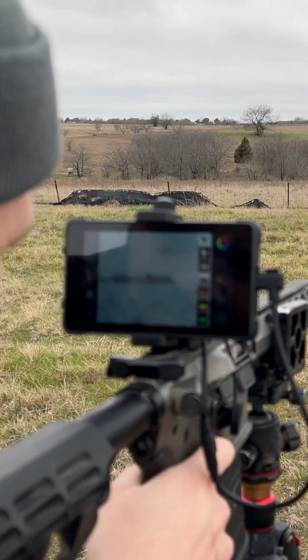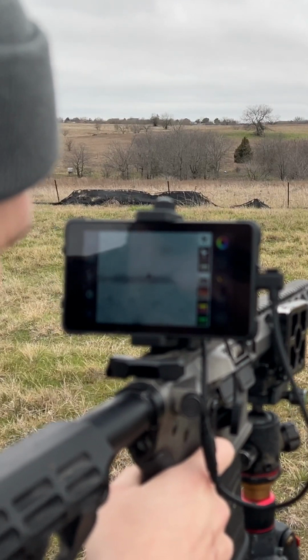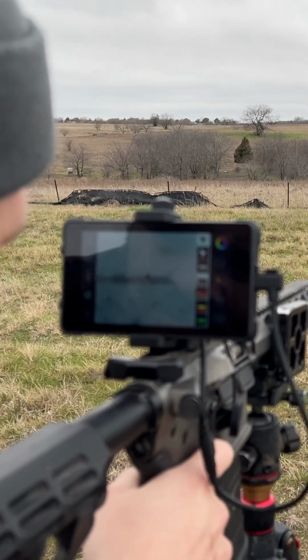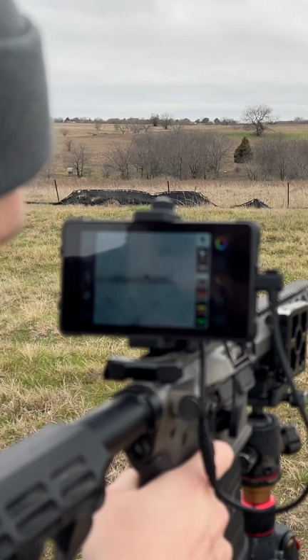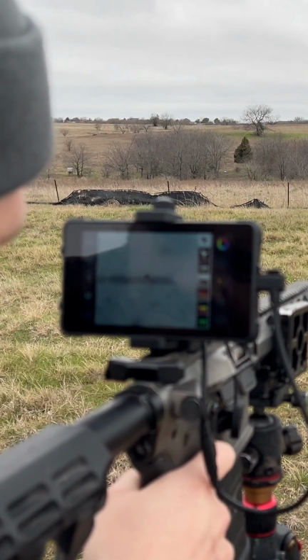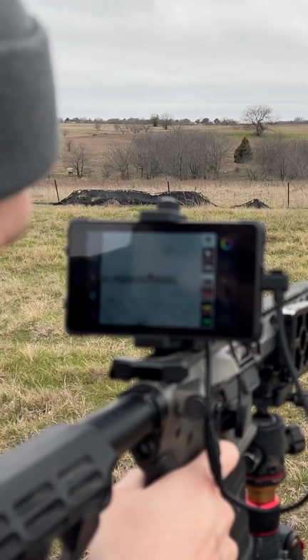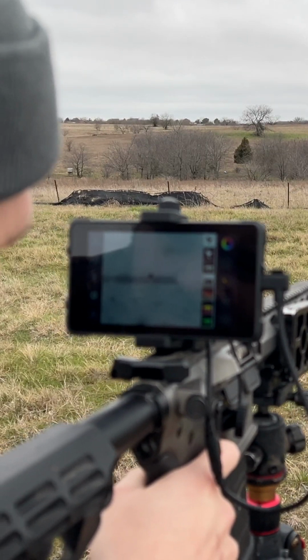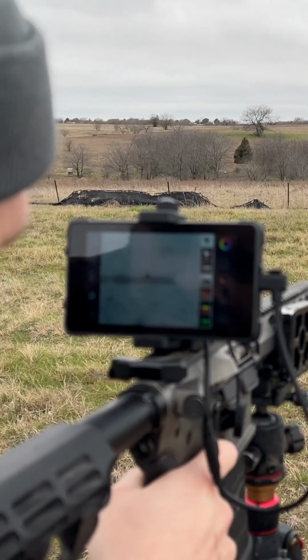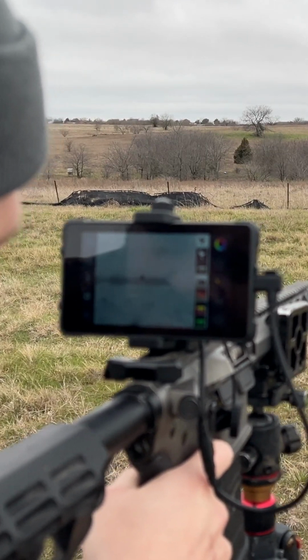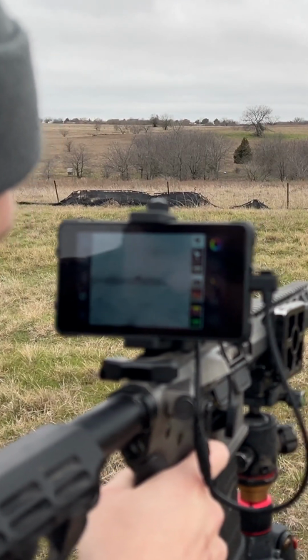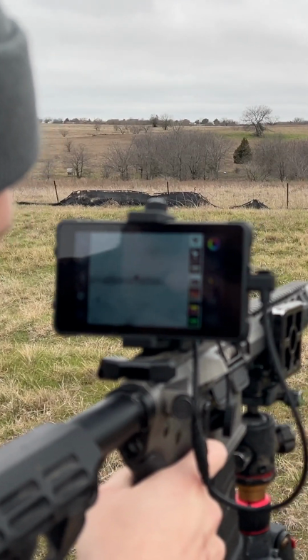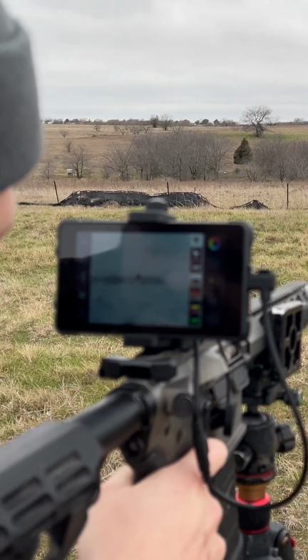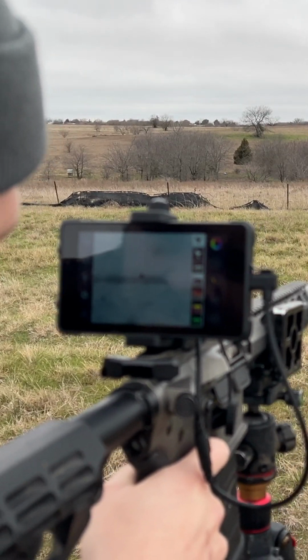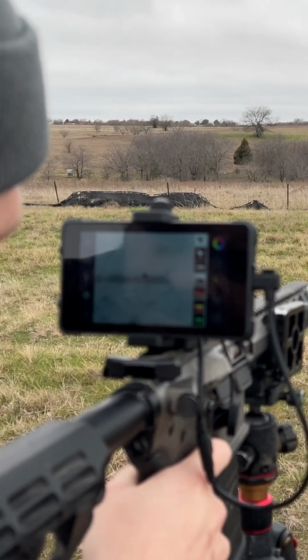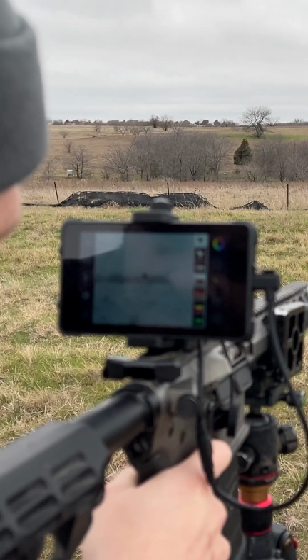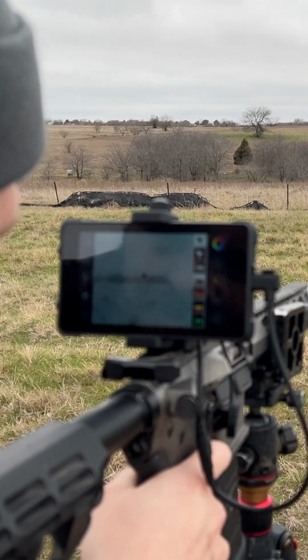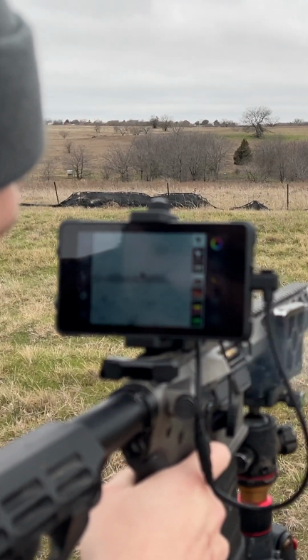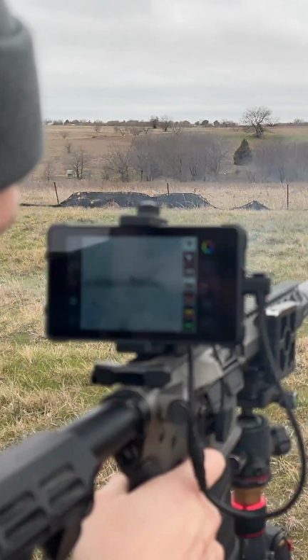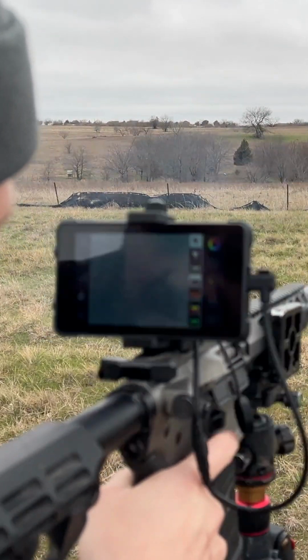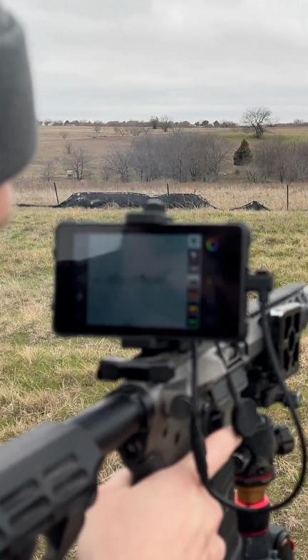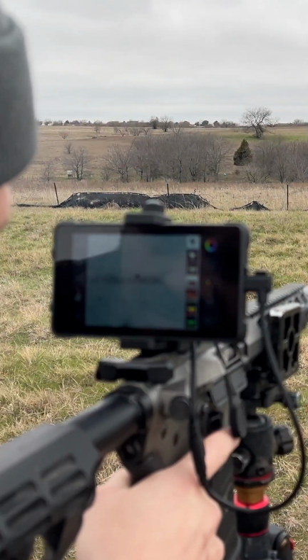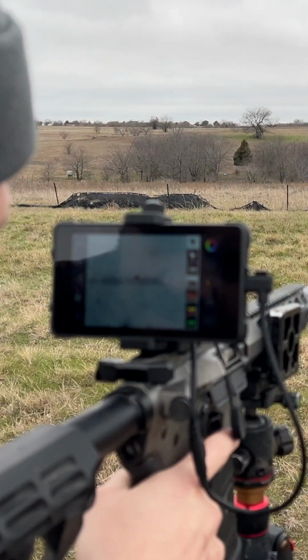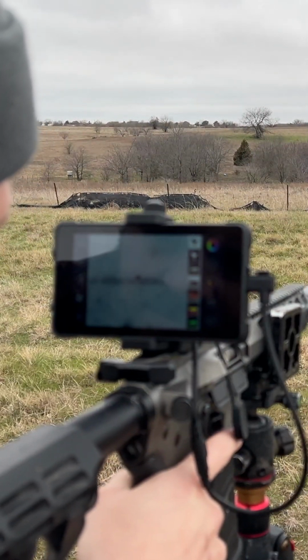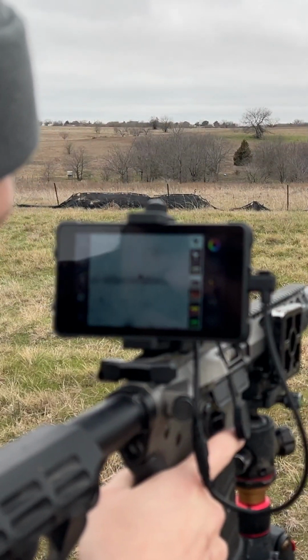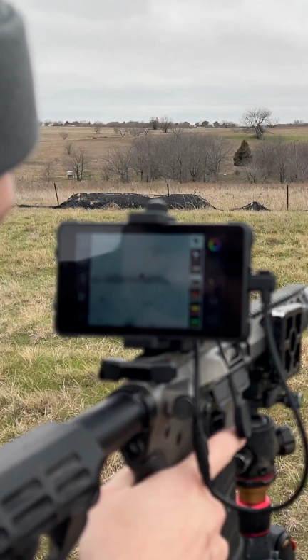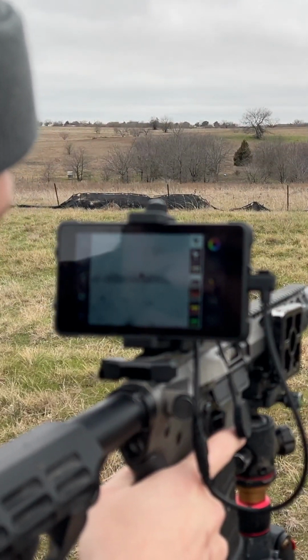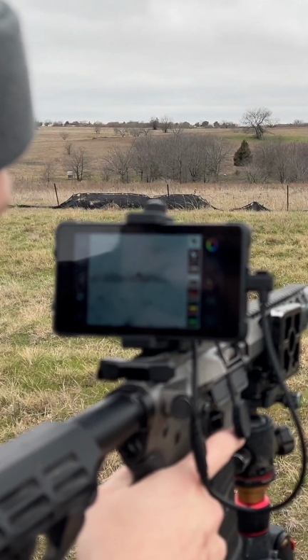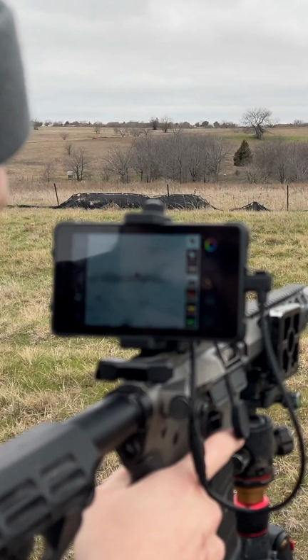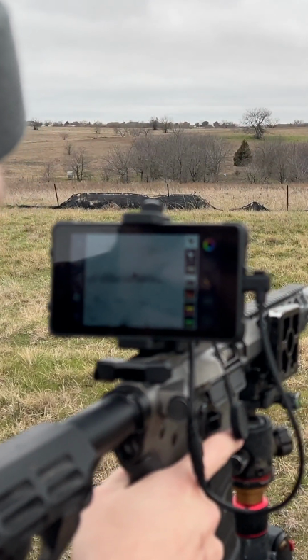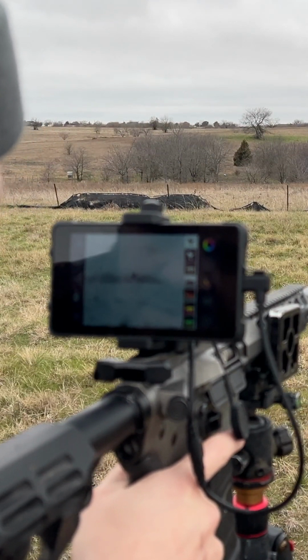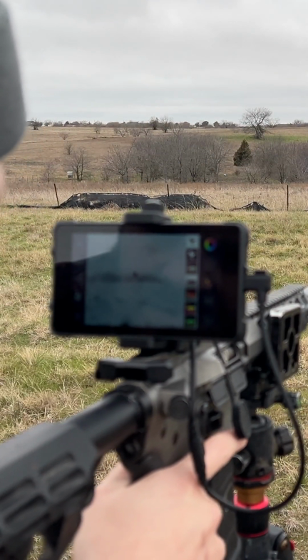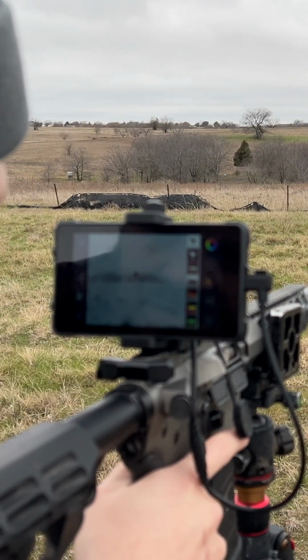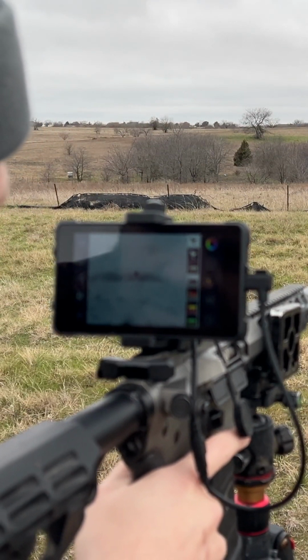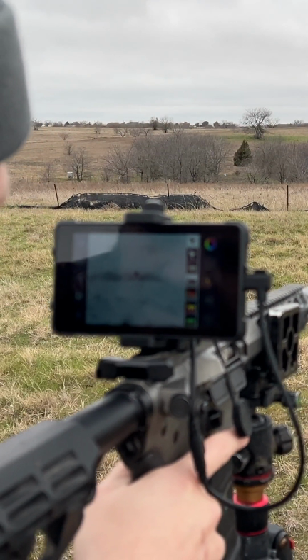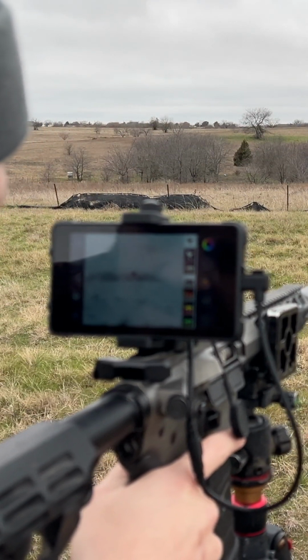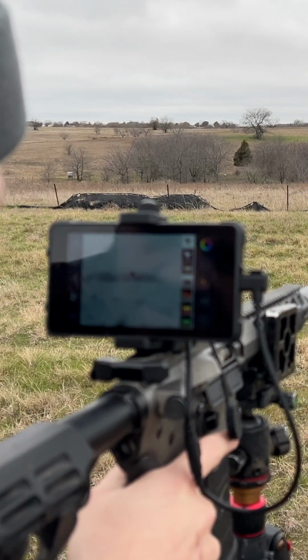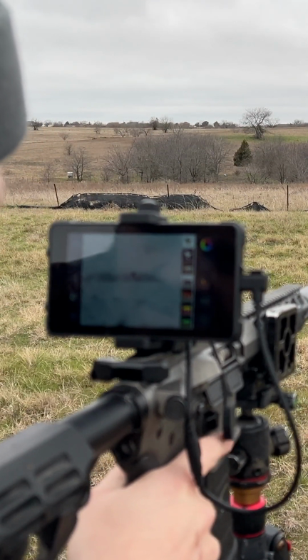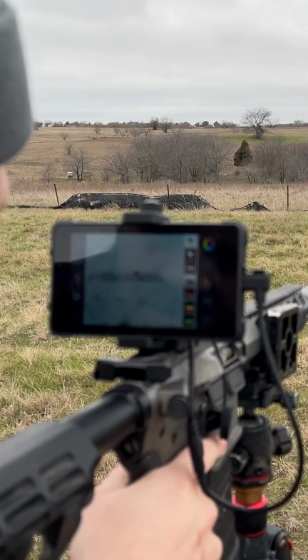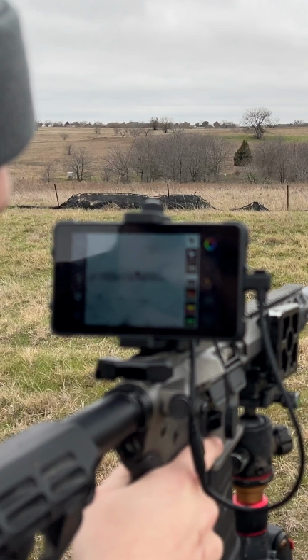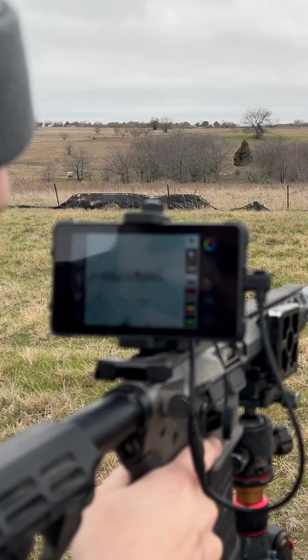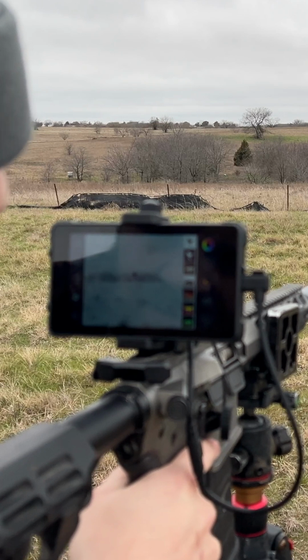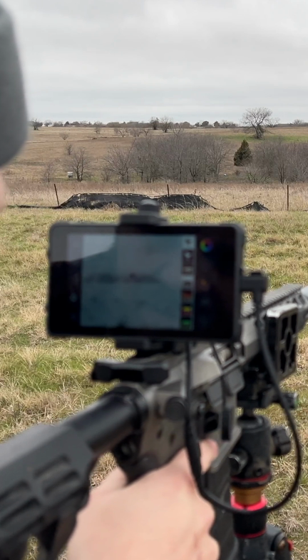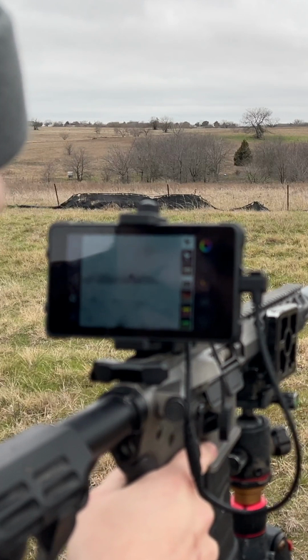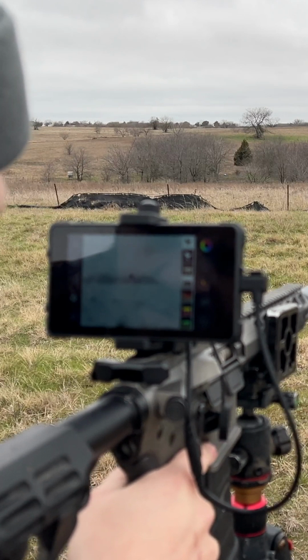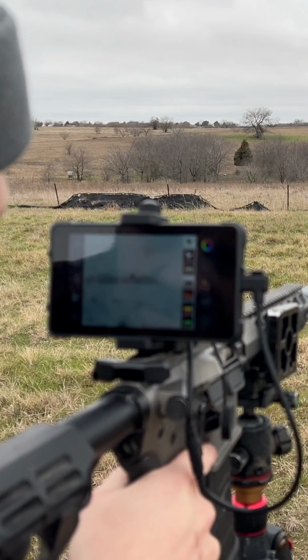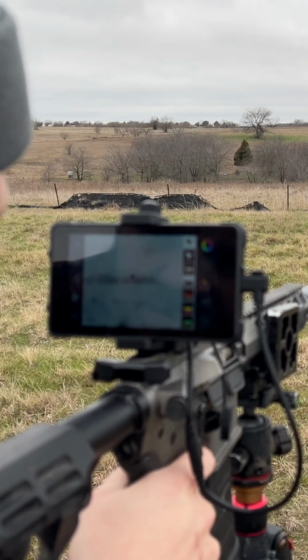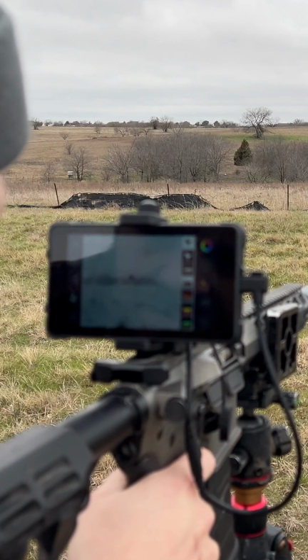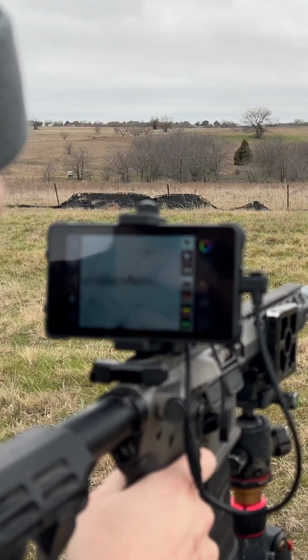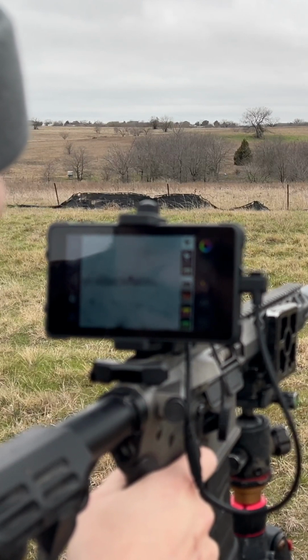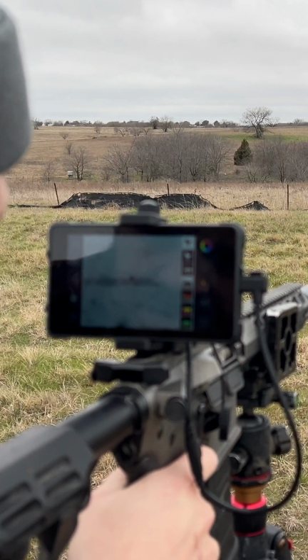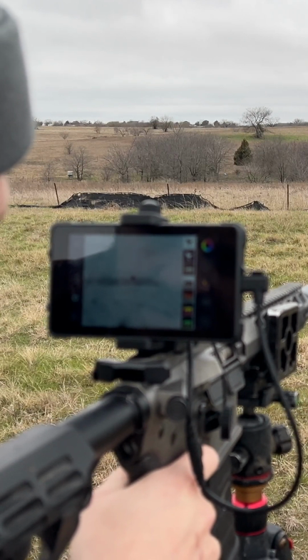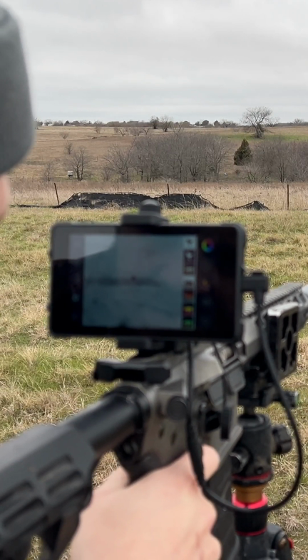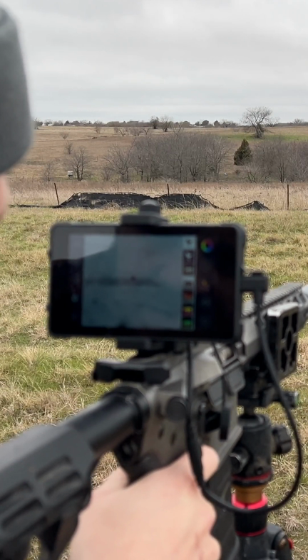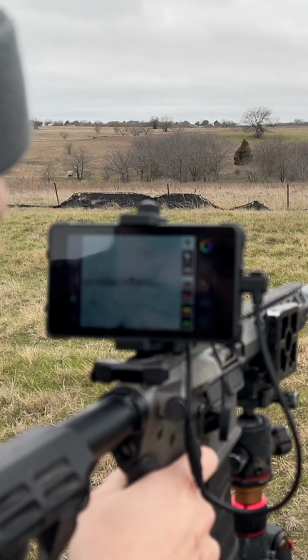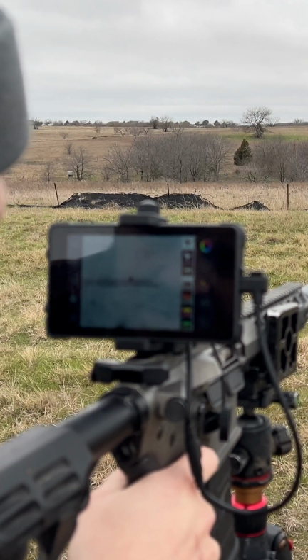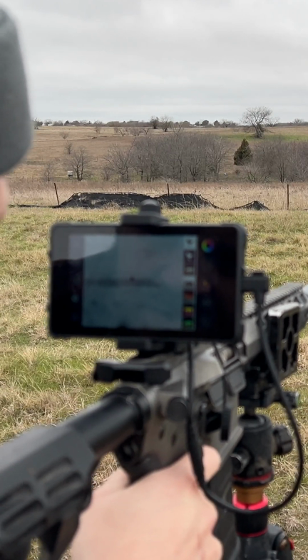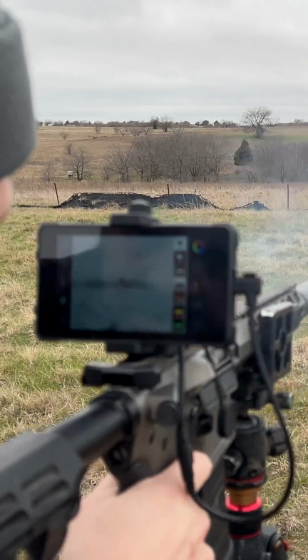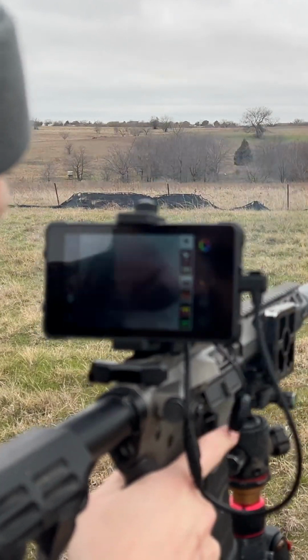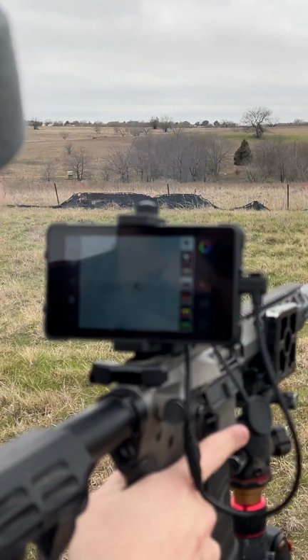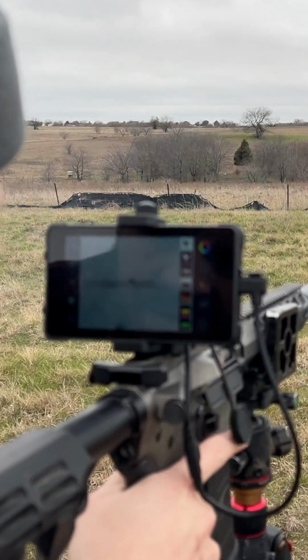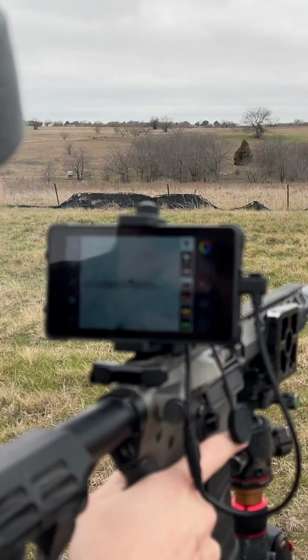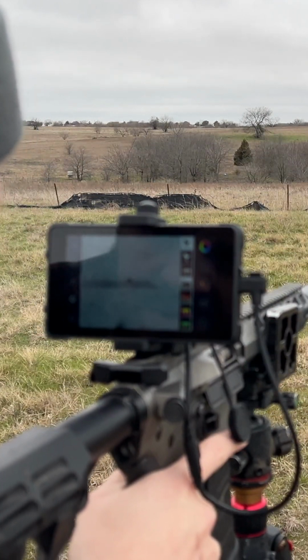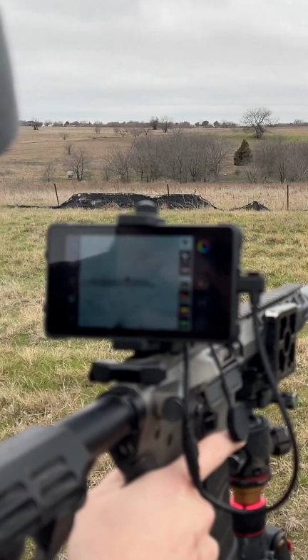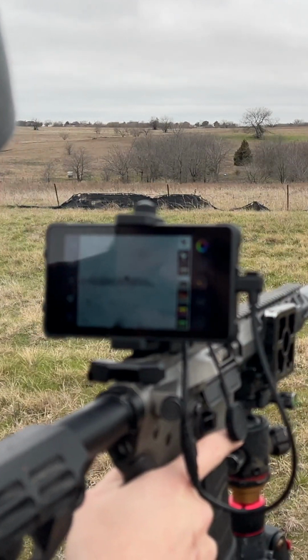Overall this thing is incredible. If you're going to use it for hunting it's going to do its job, if you're going to use it for scanning it's going to more than do its job. This thing is just incredible.